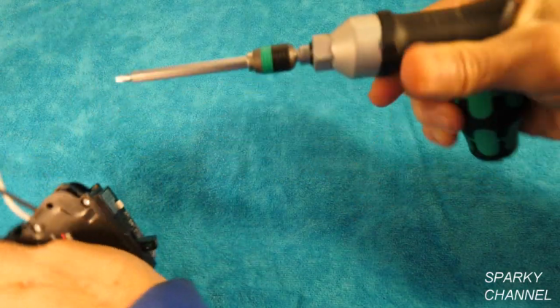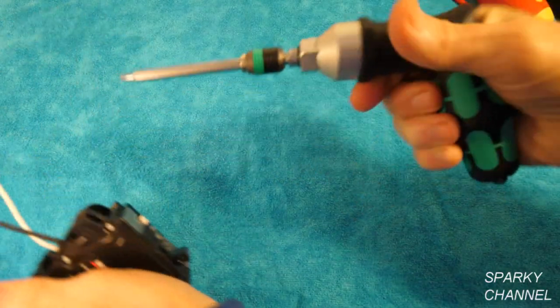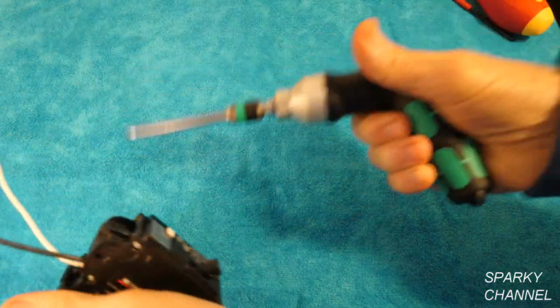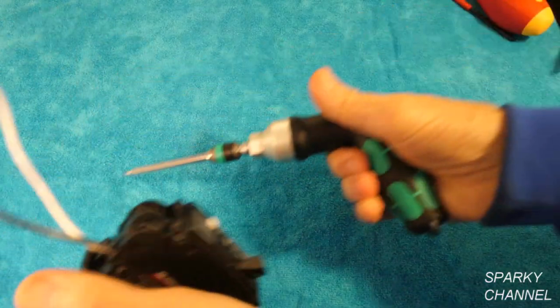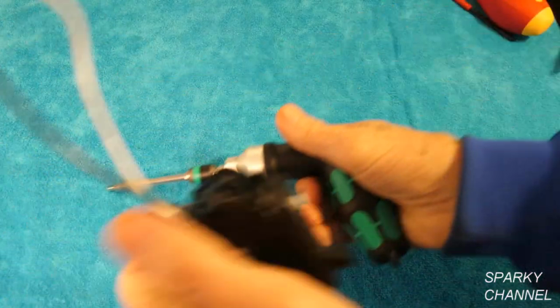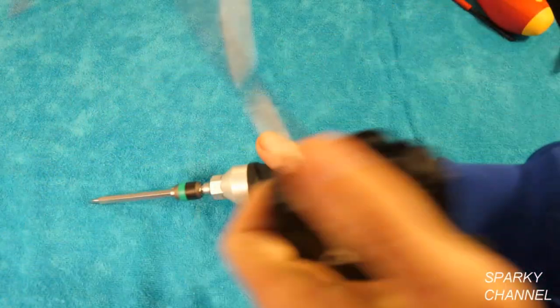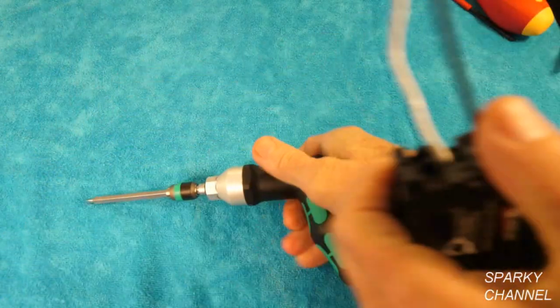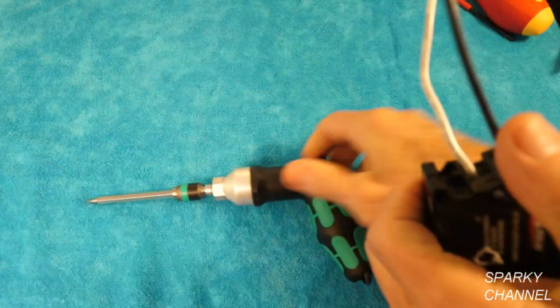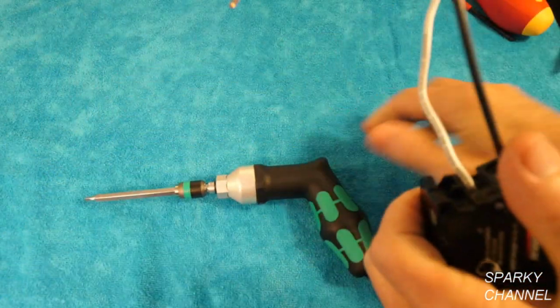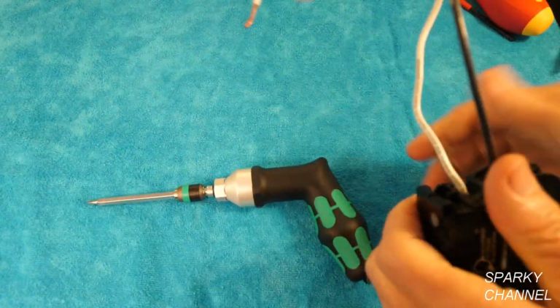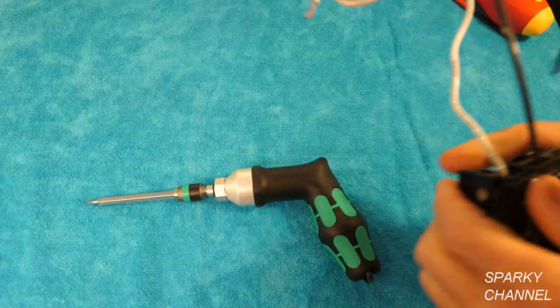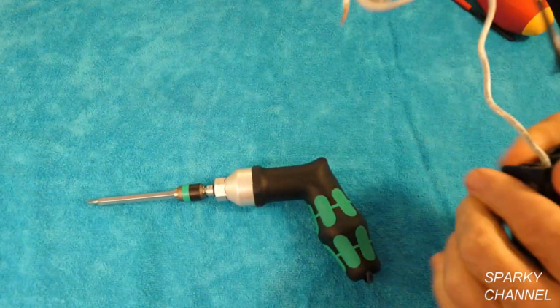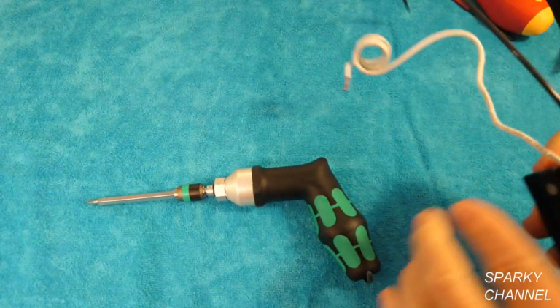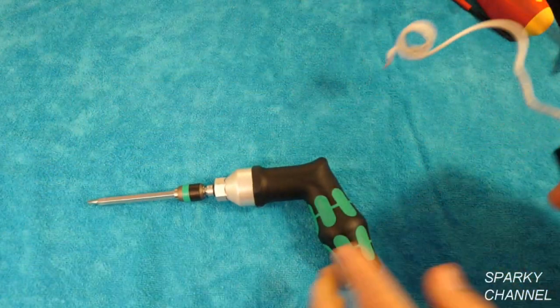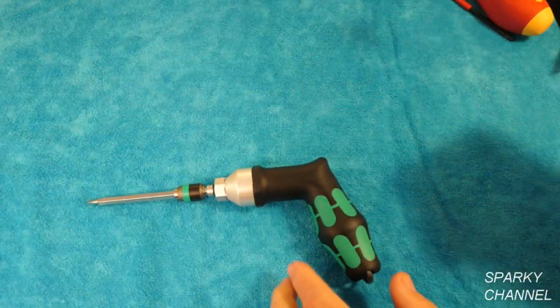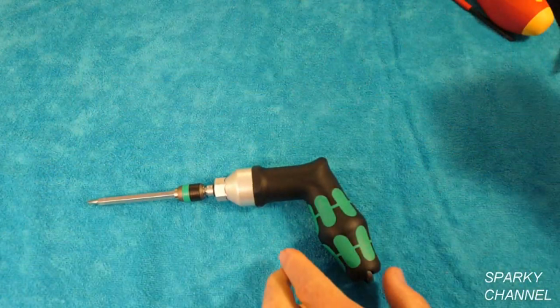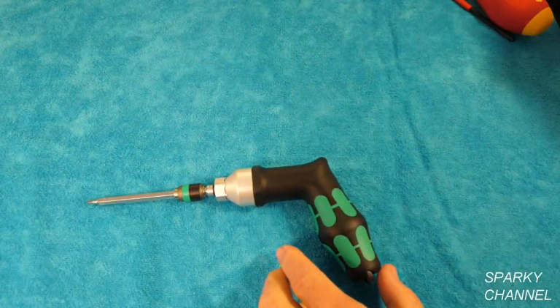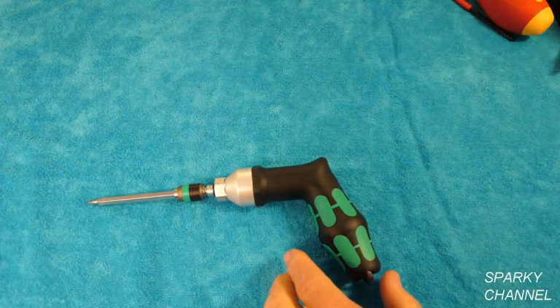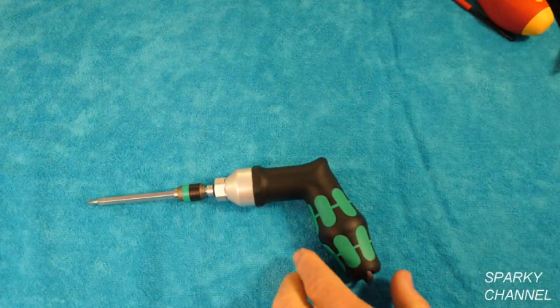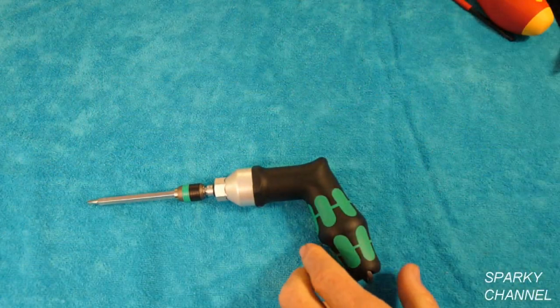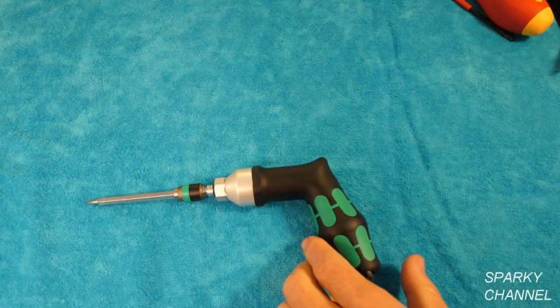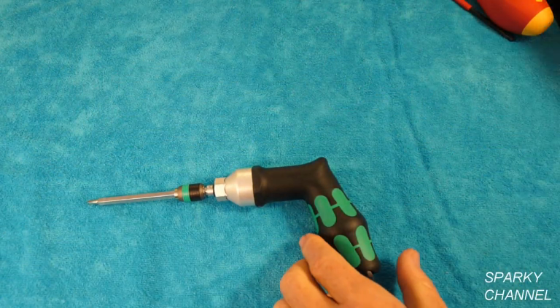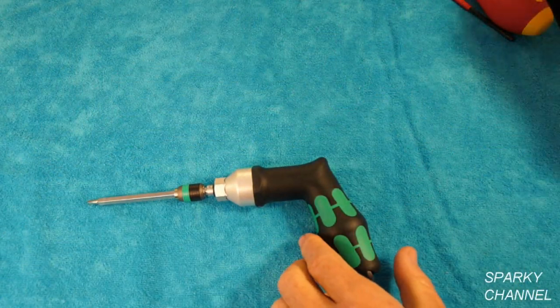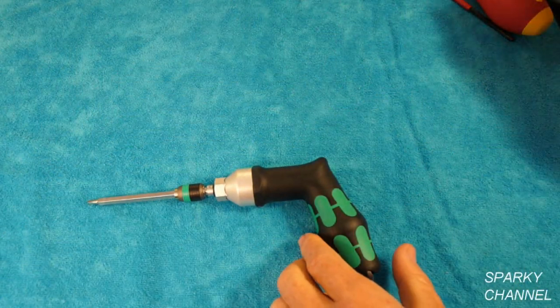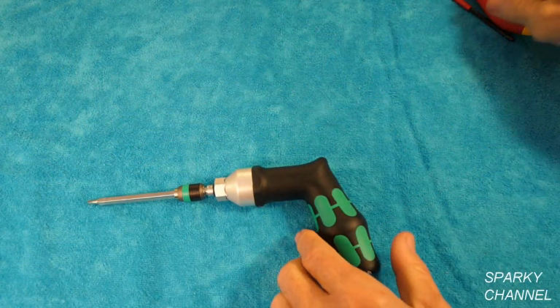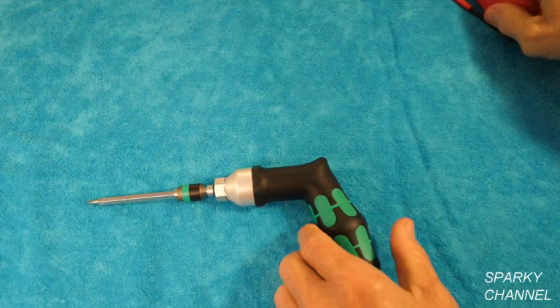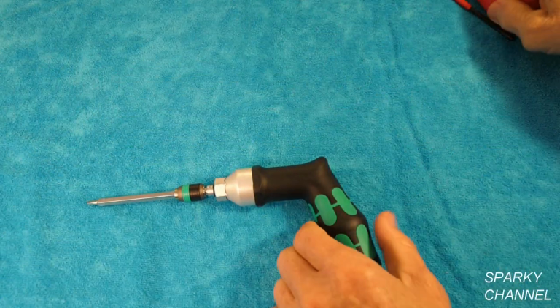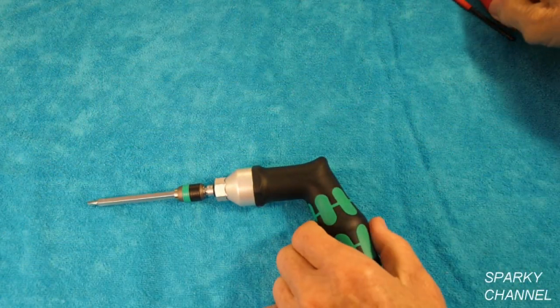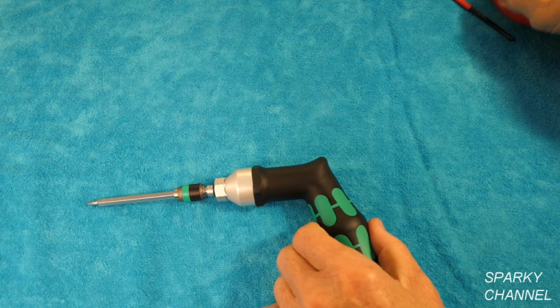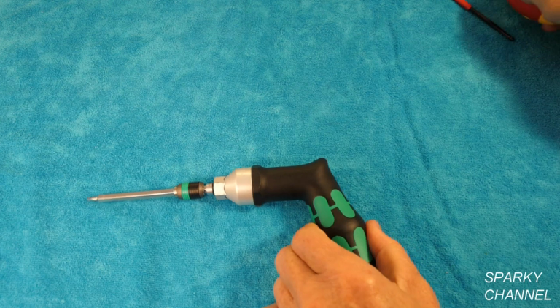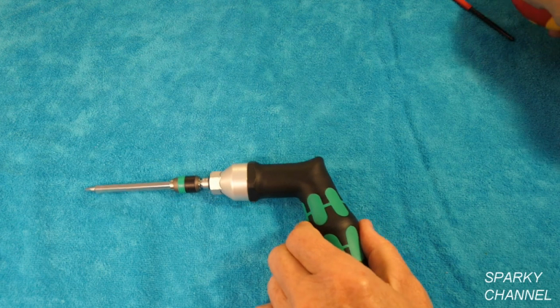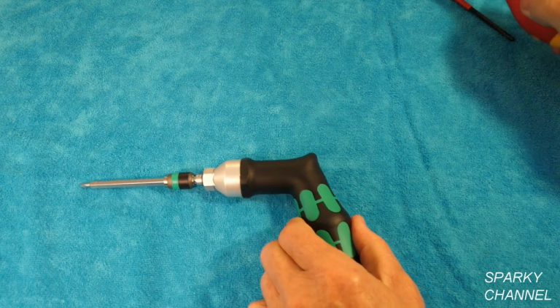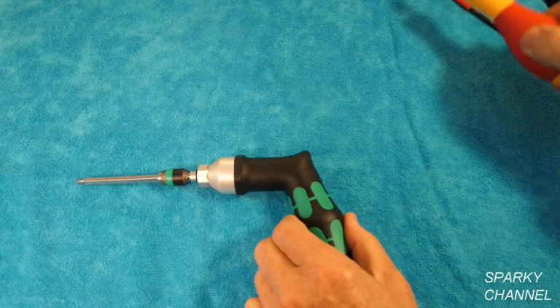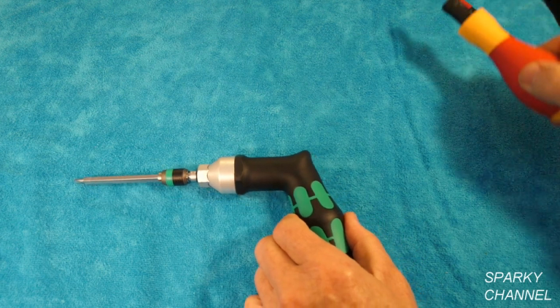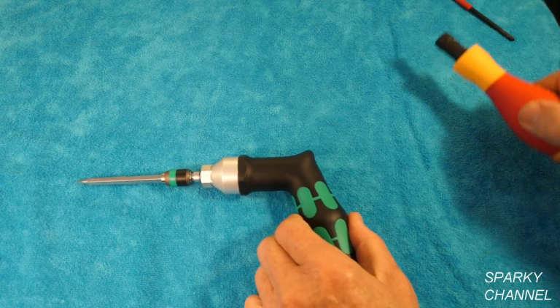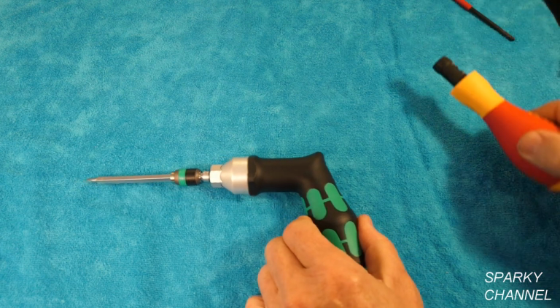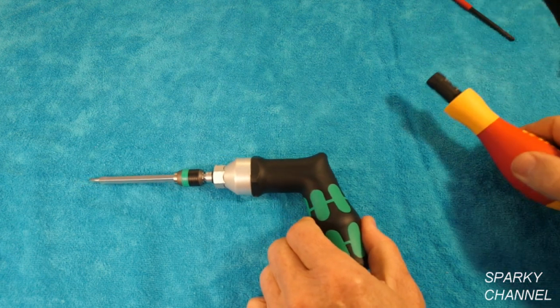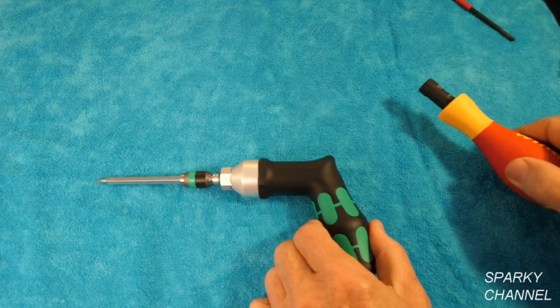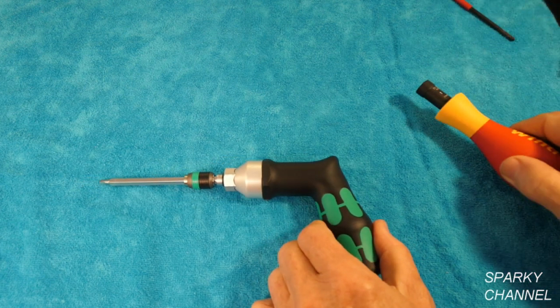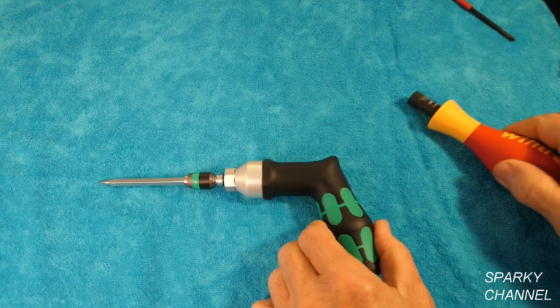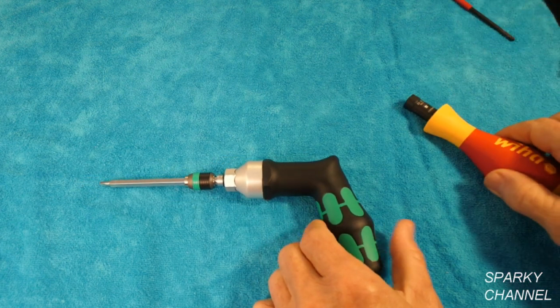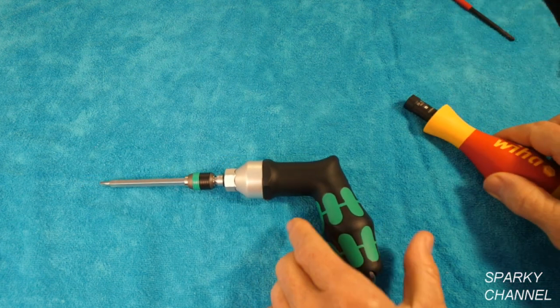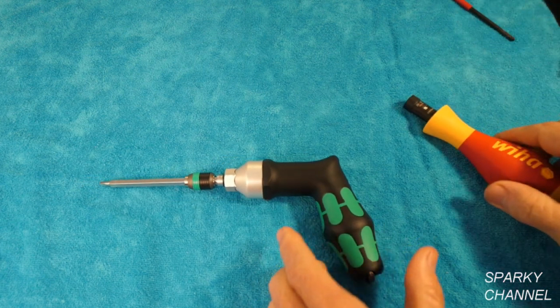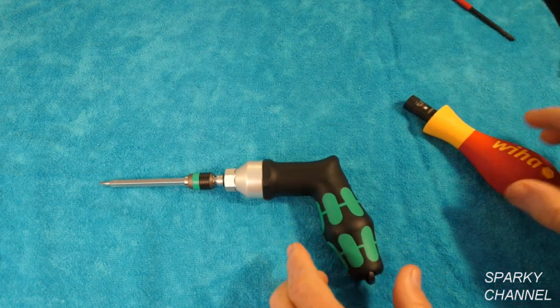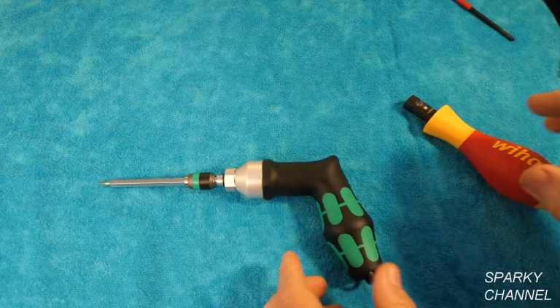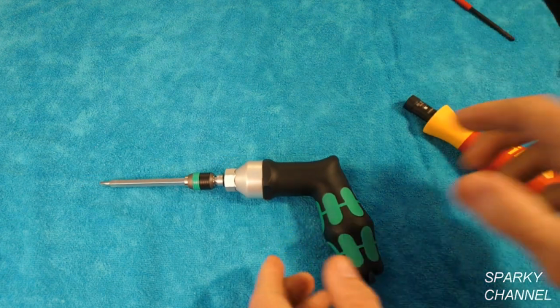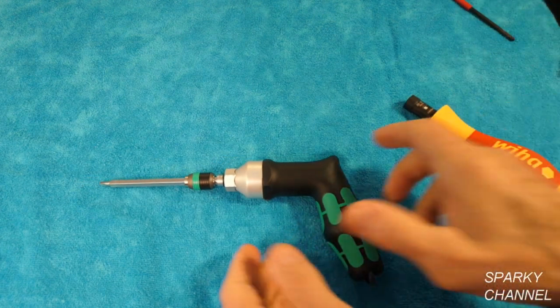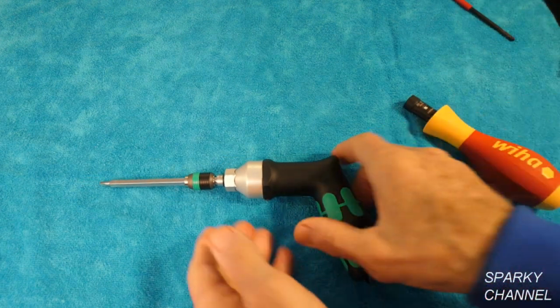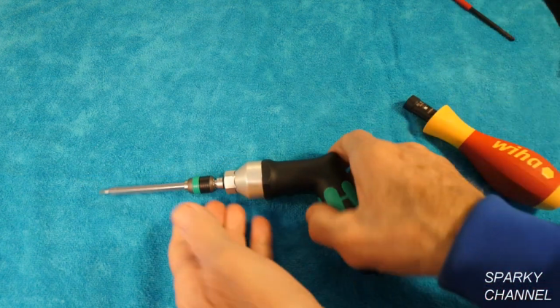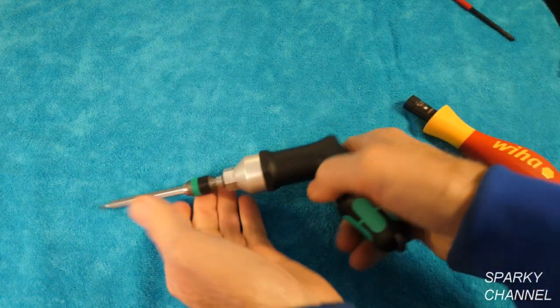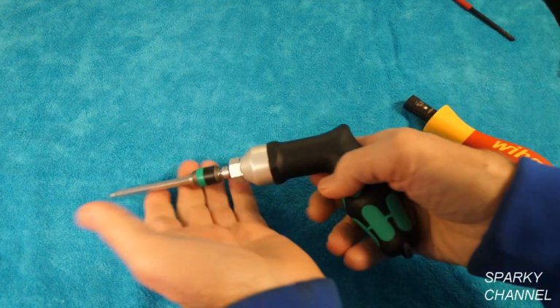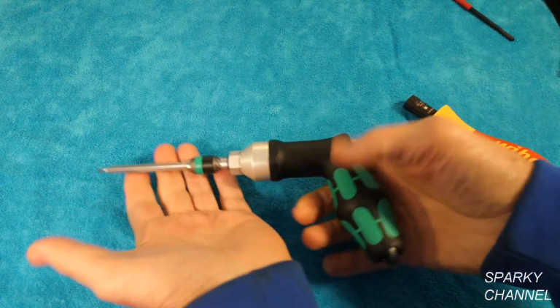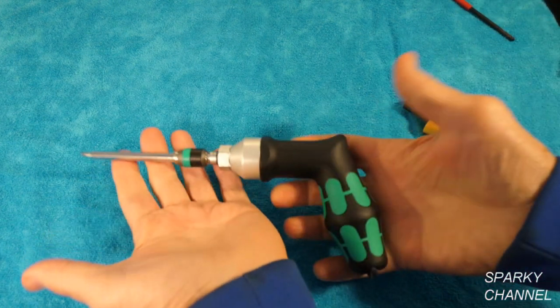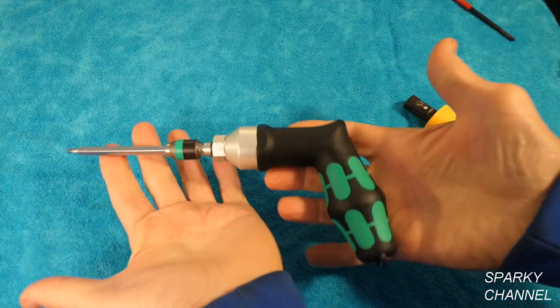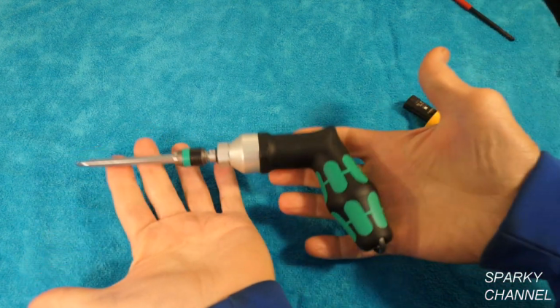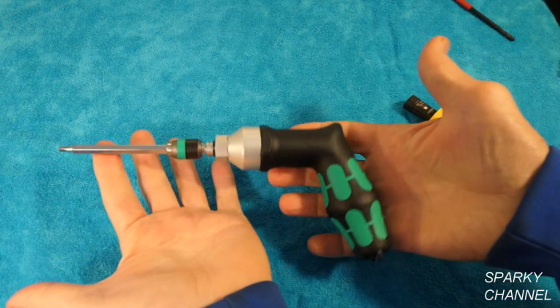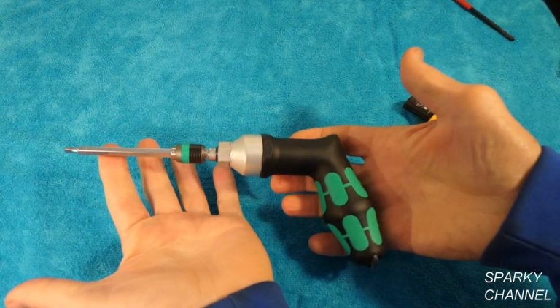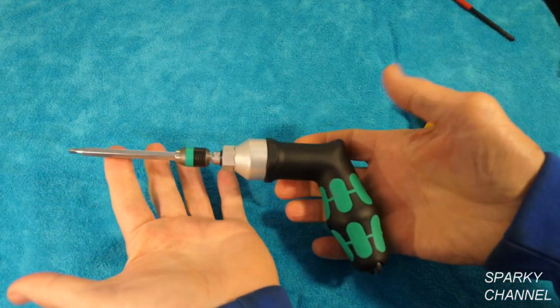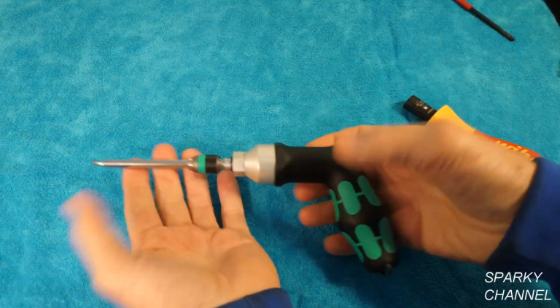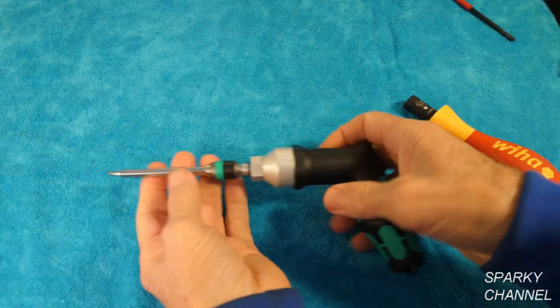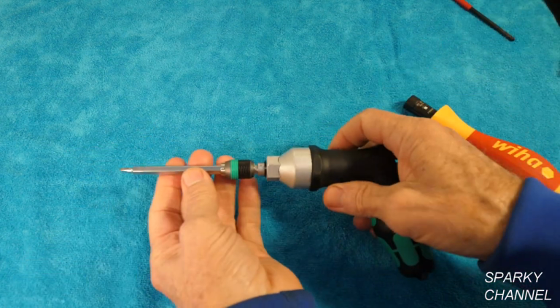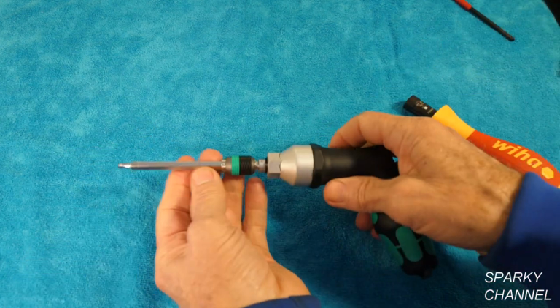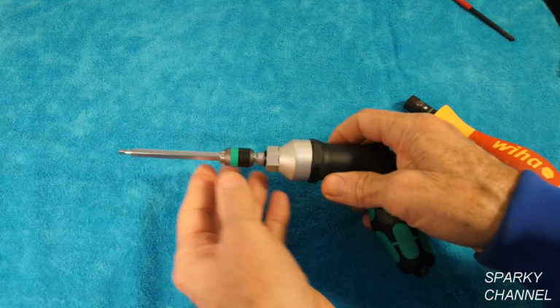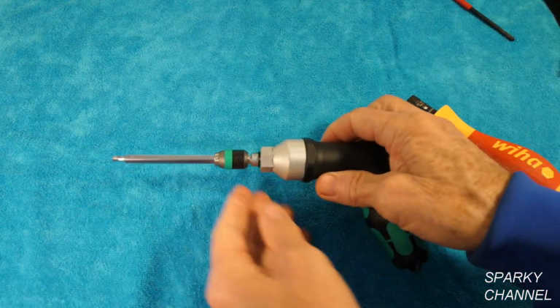Hey, this is Bill from SparkyChannel.com and today I'm going to compare and contrast two torque screwdrivers.